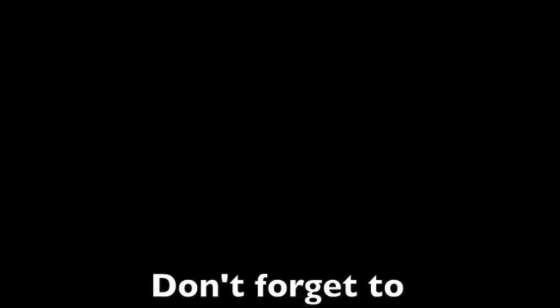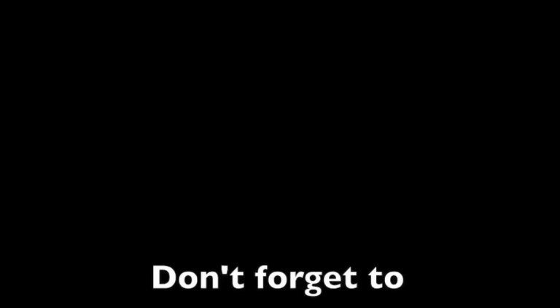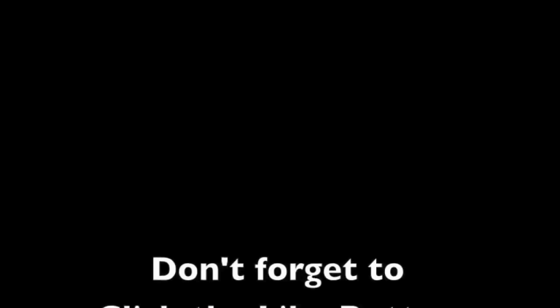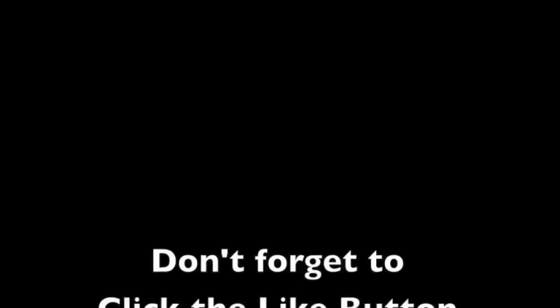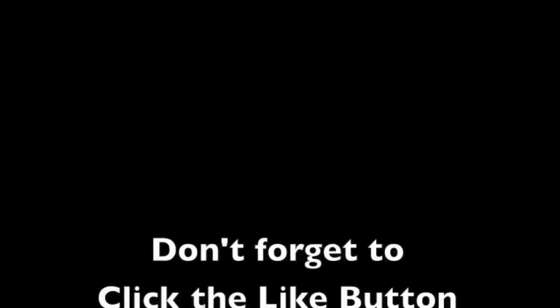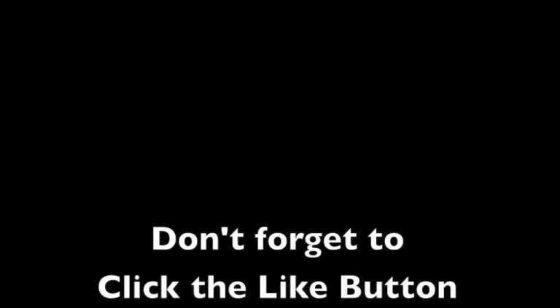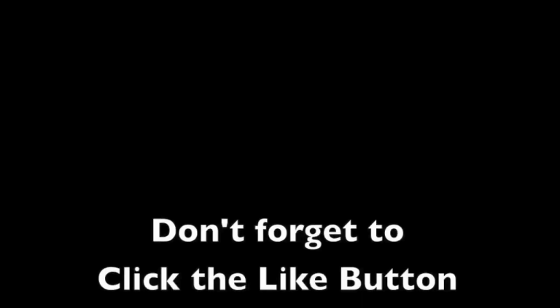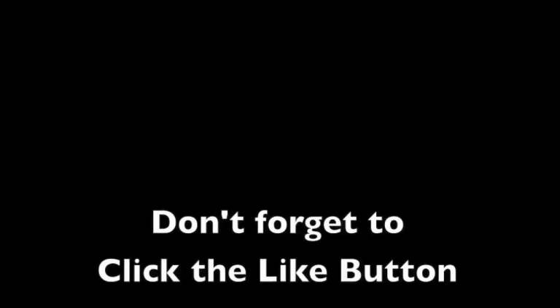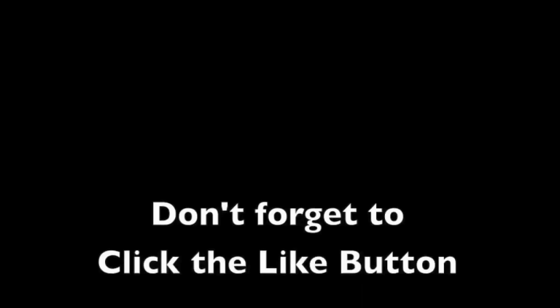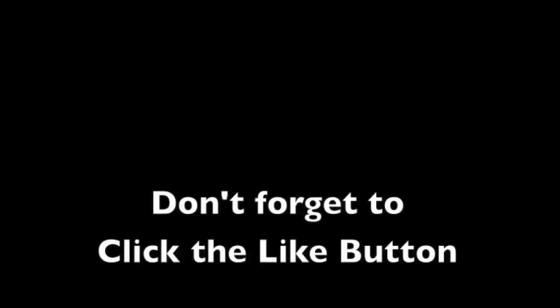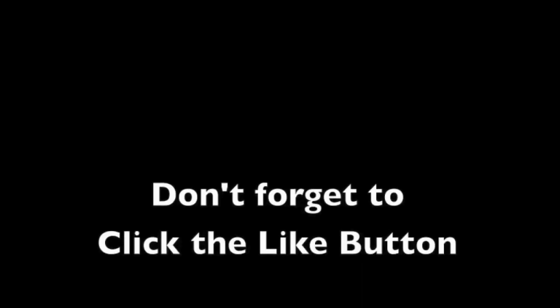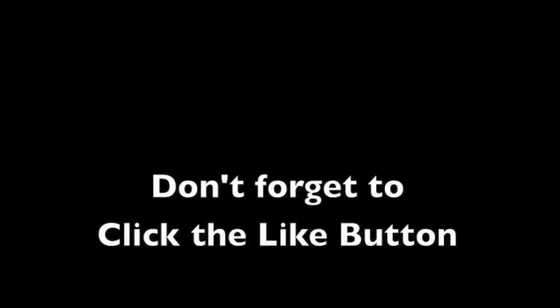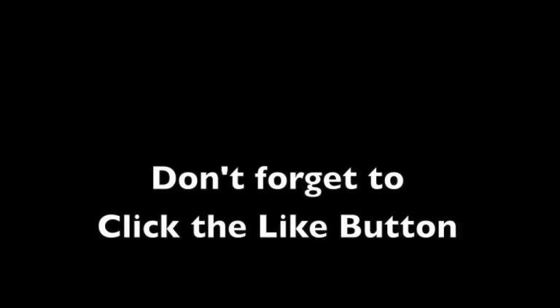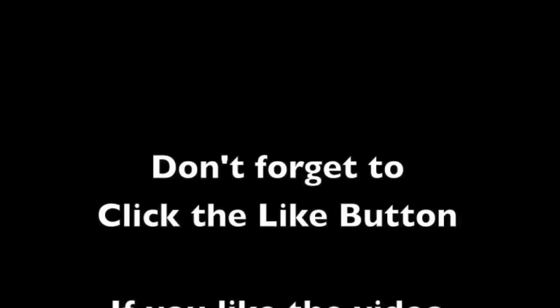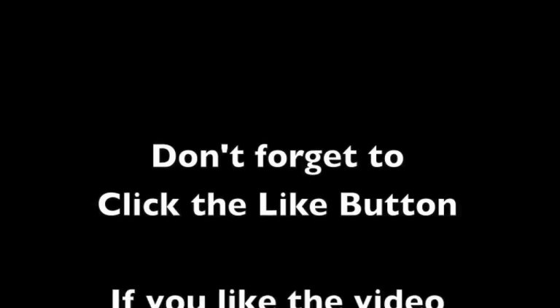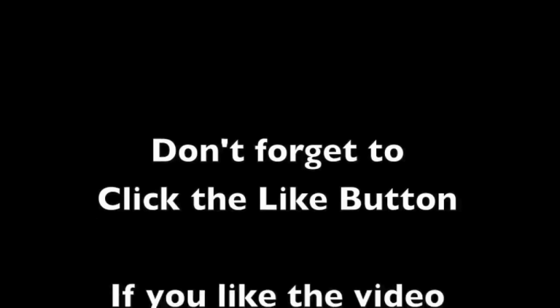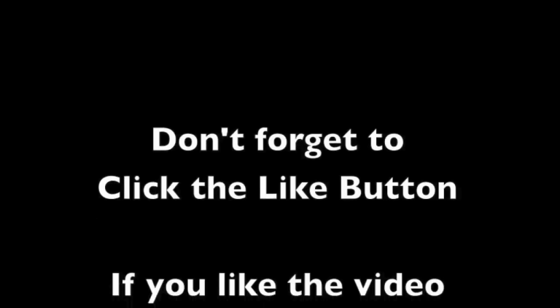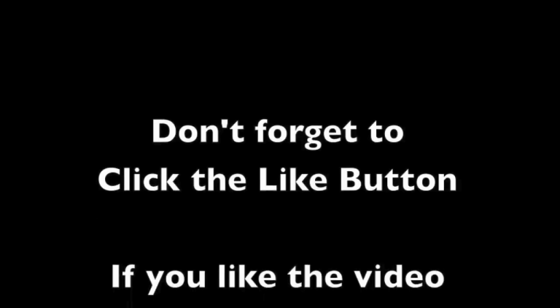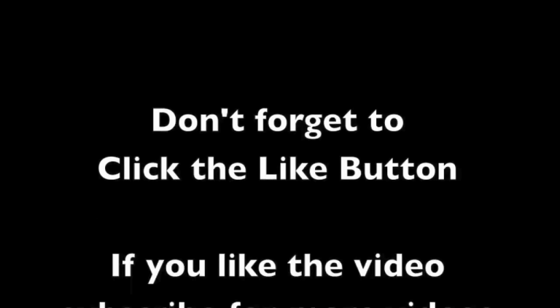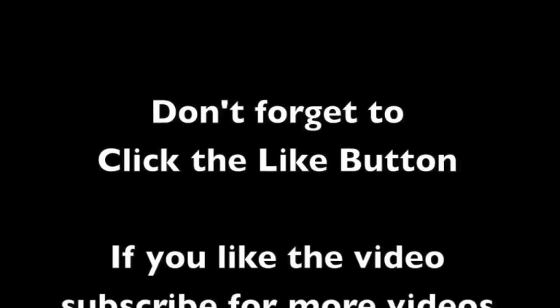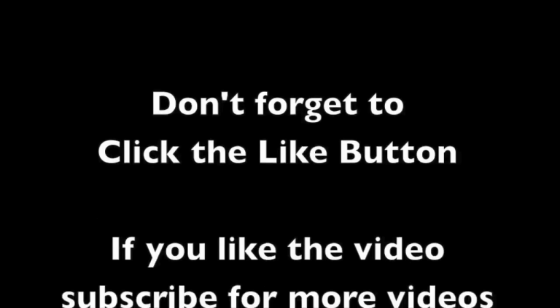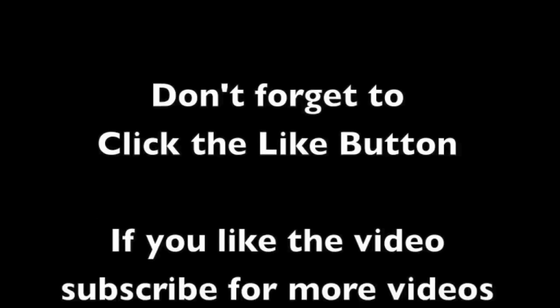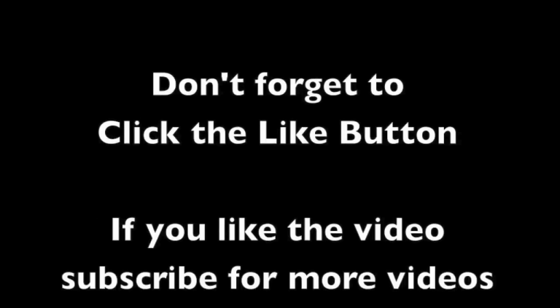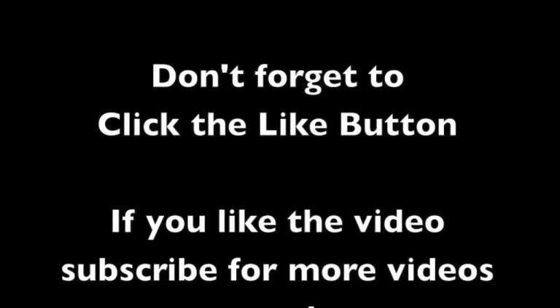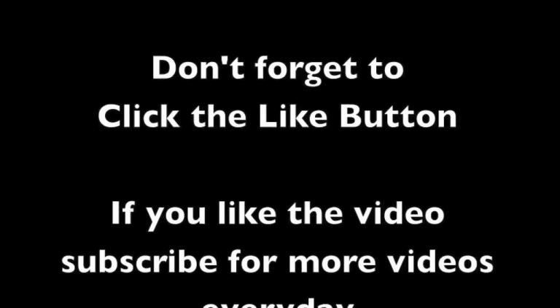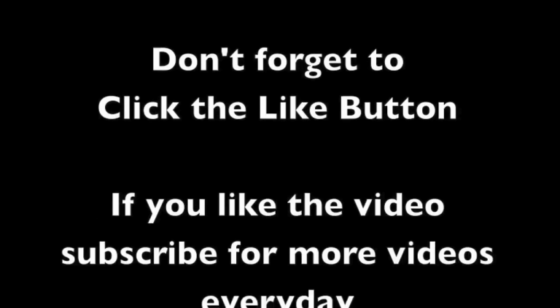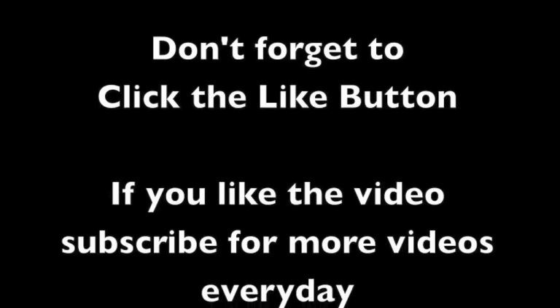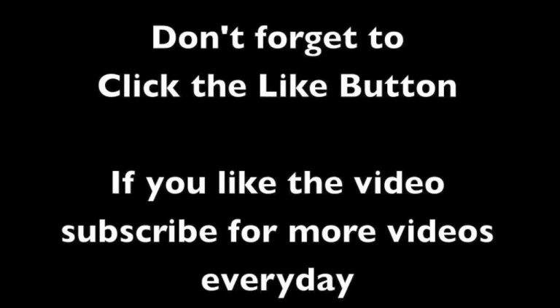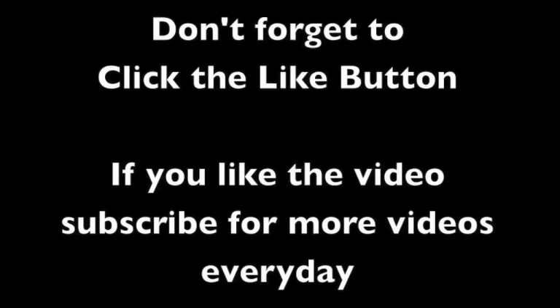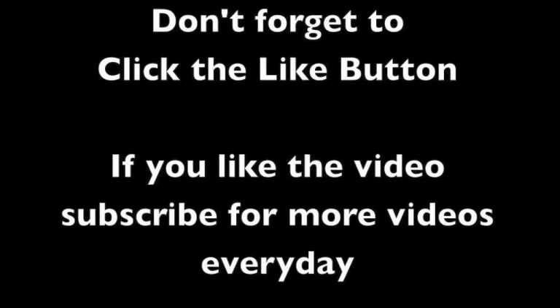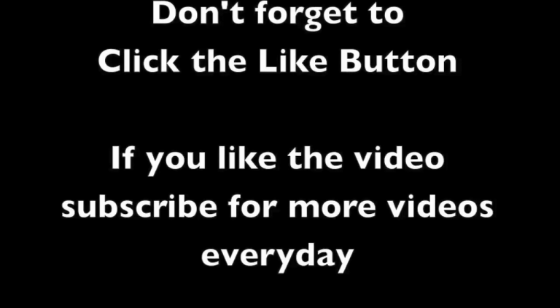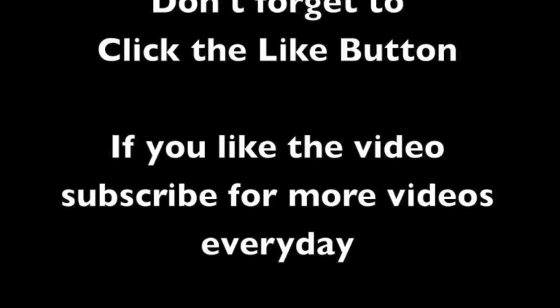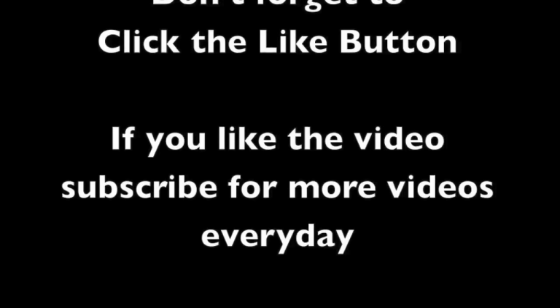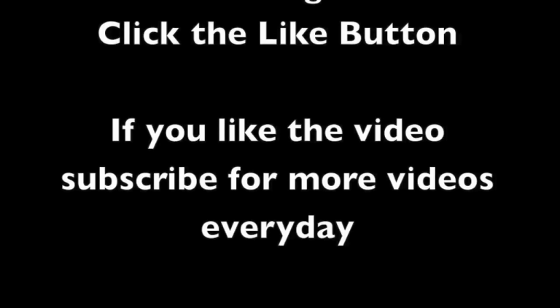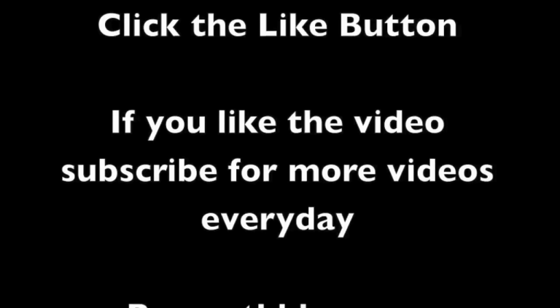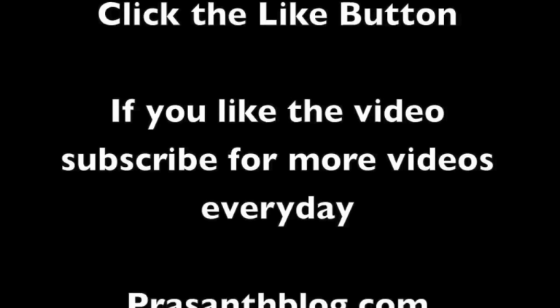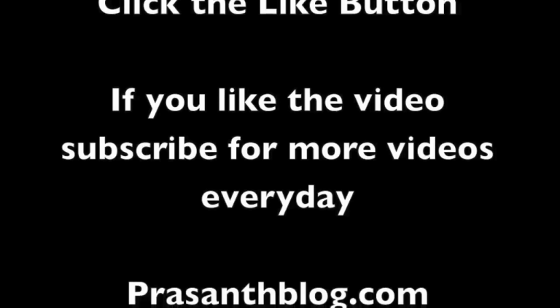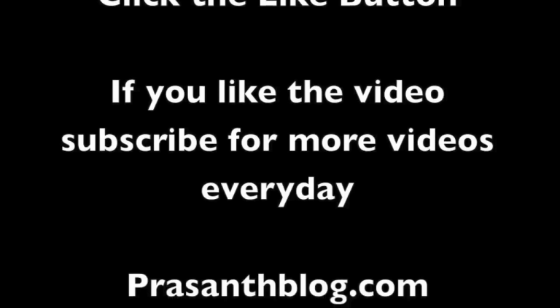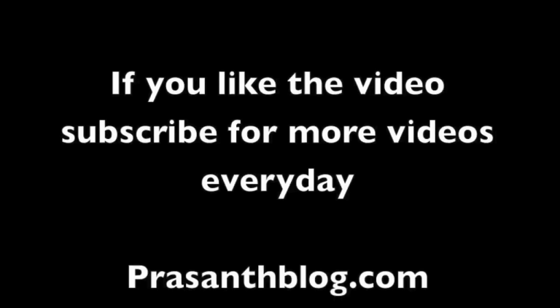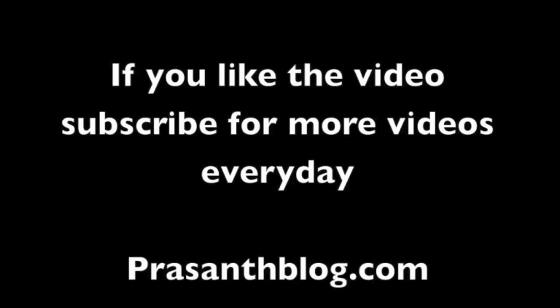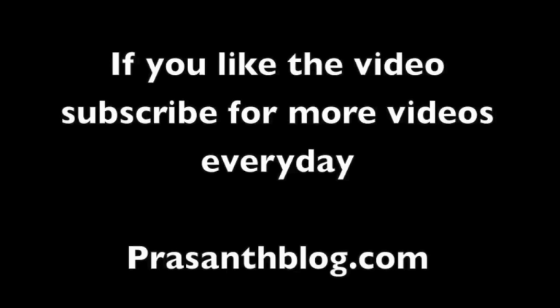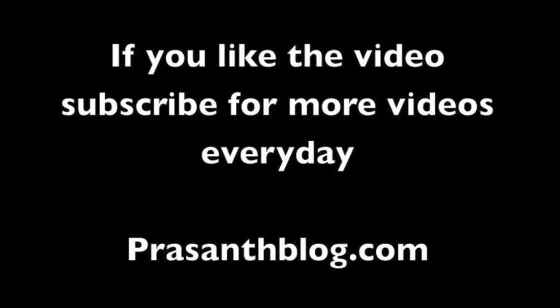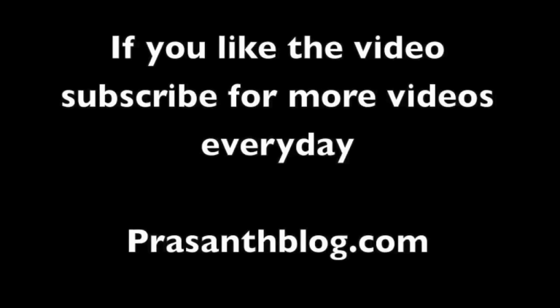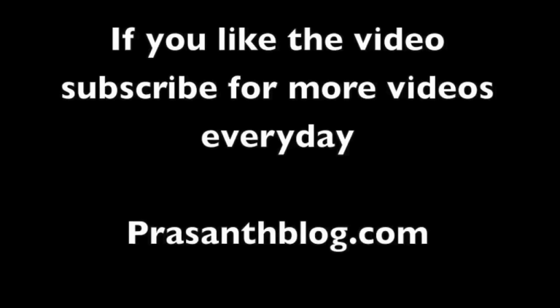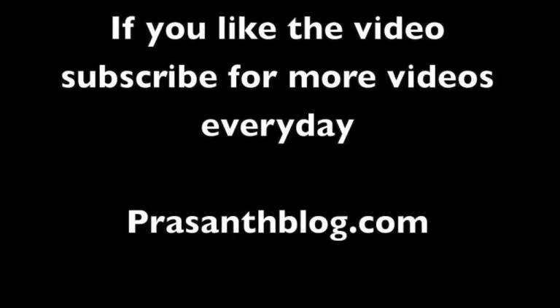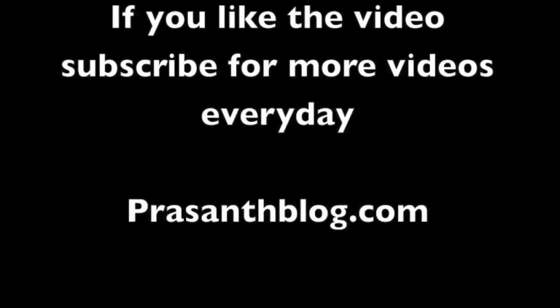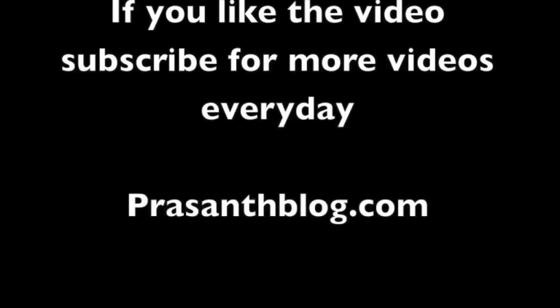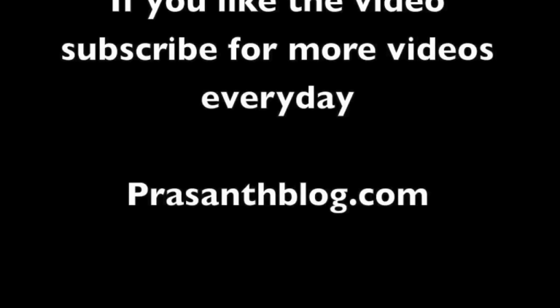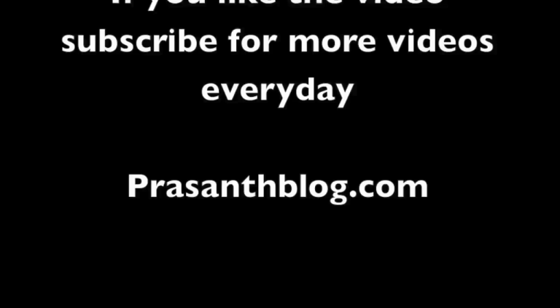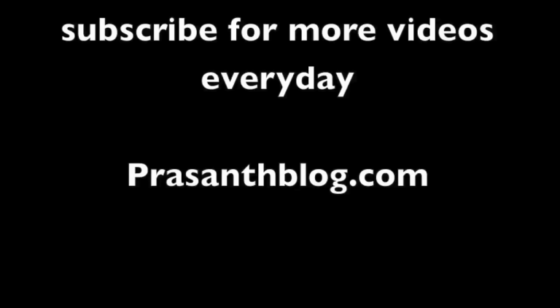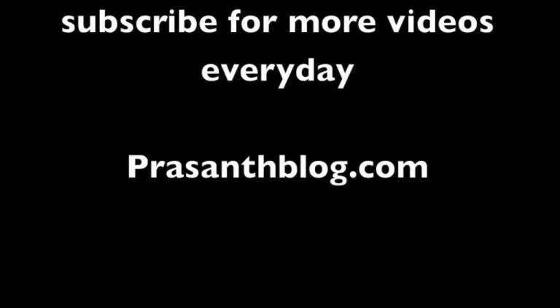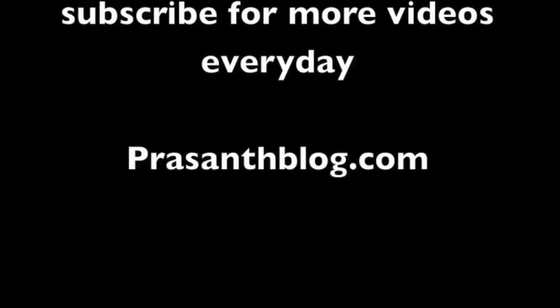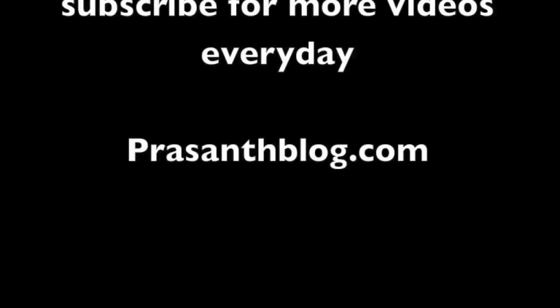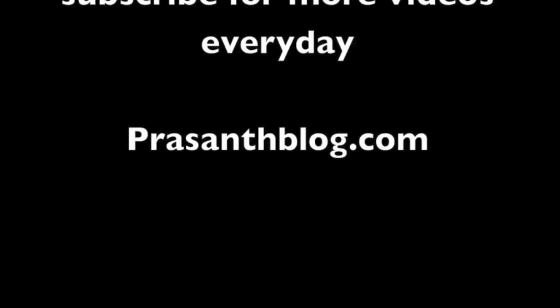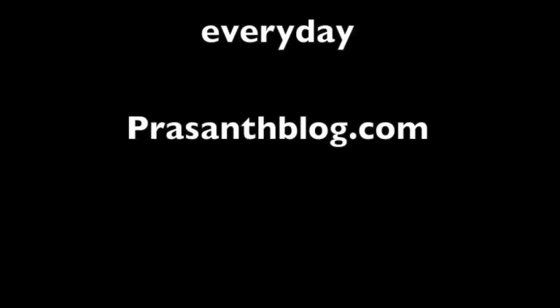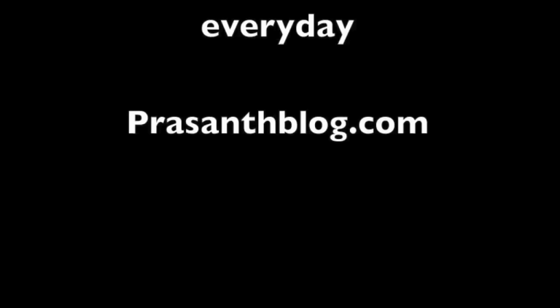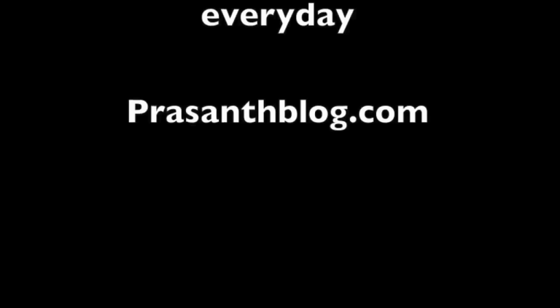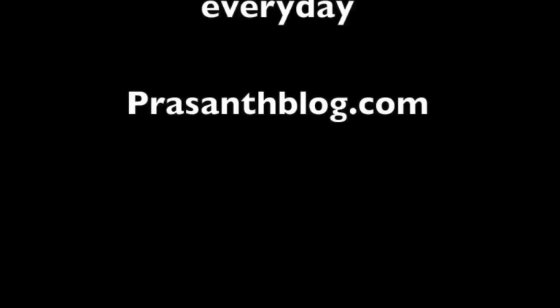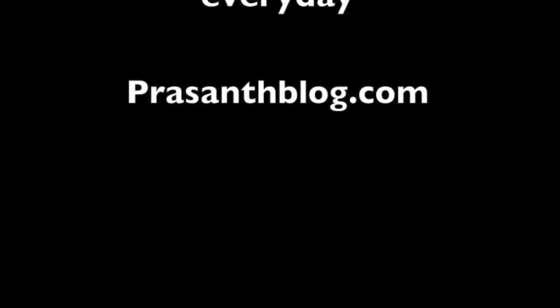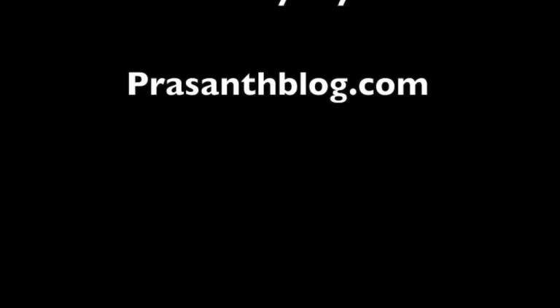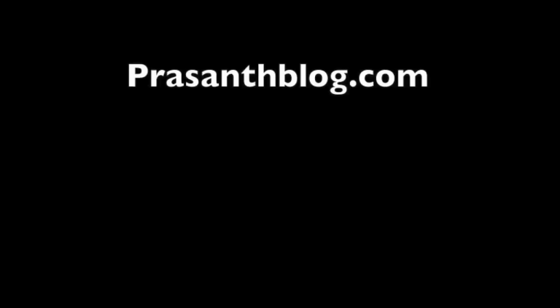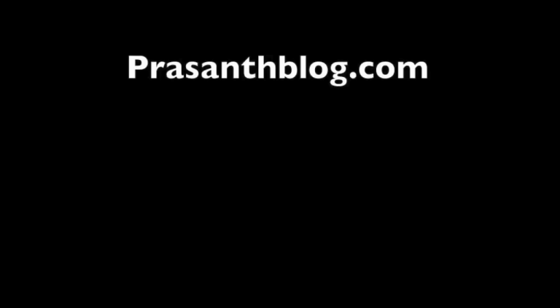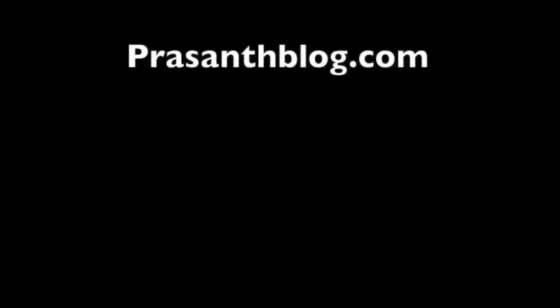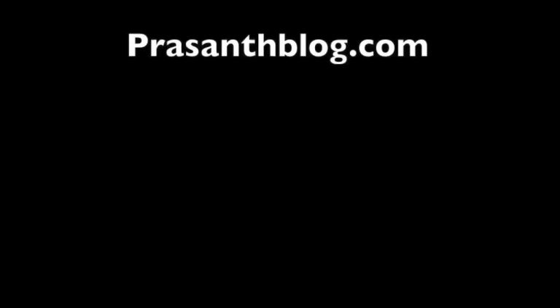Thank you for watching the video. Don't forget to click the like button and subscribe to get more videos every day.